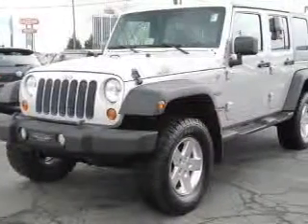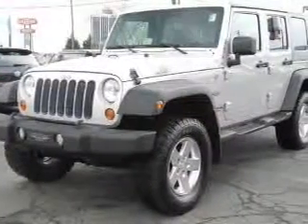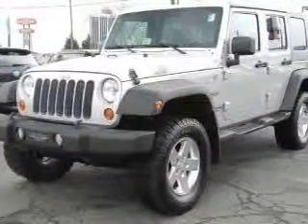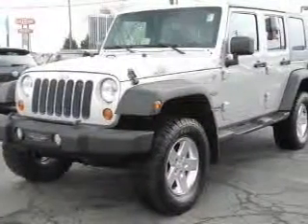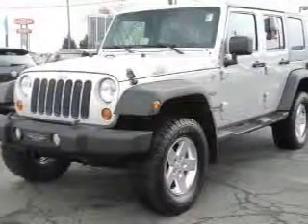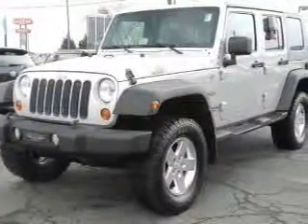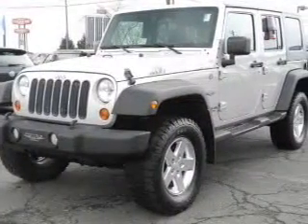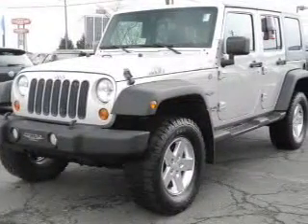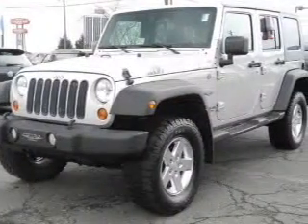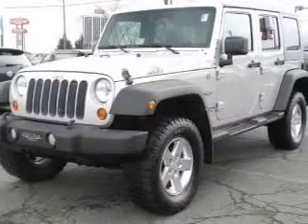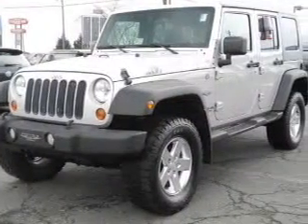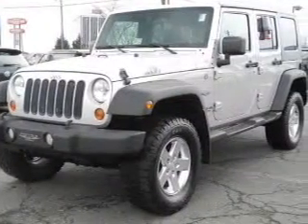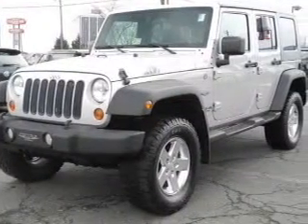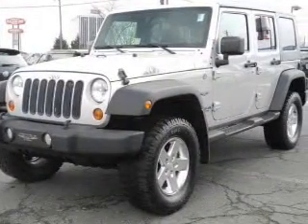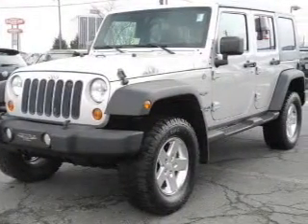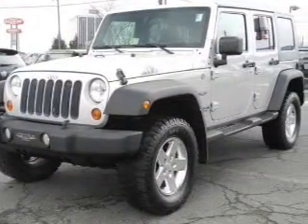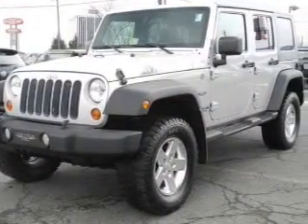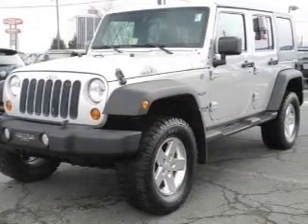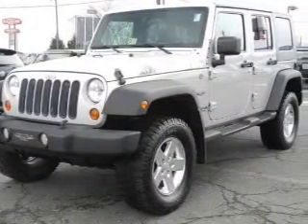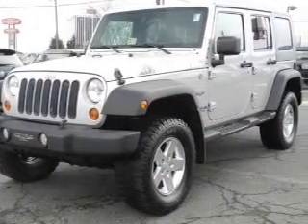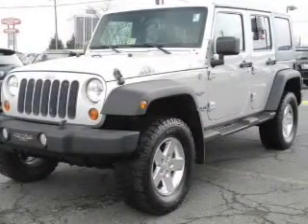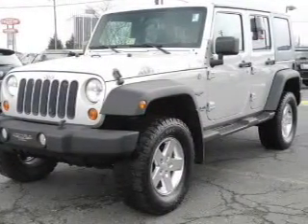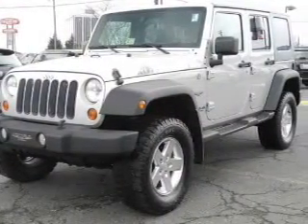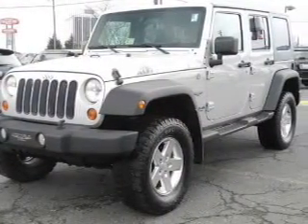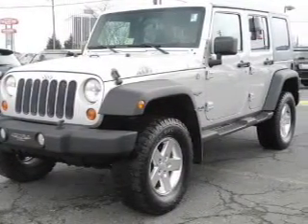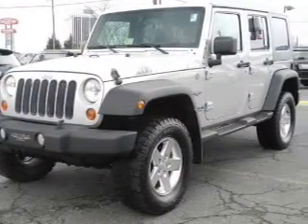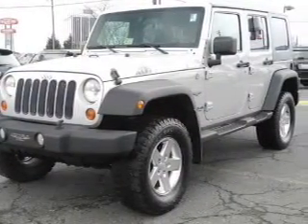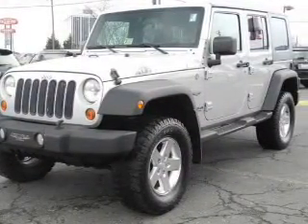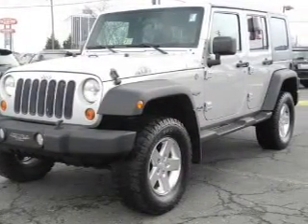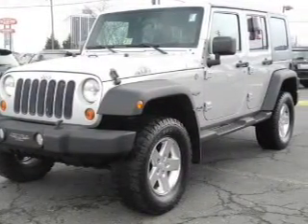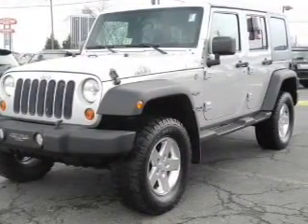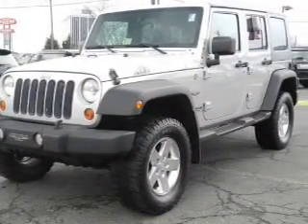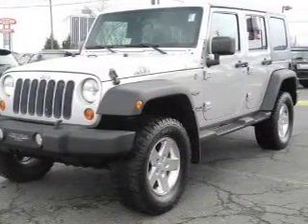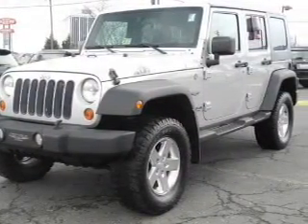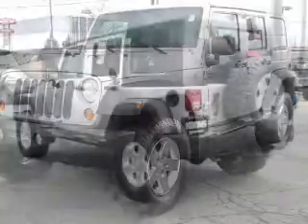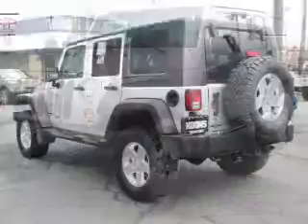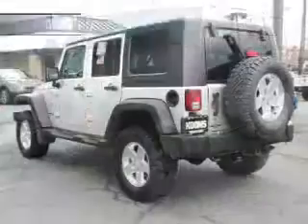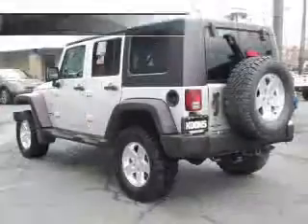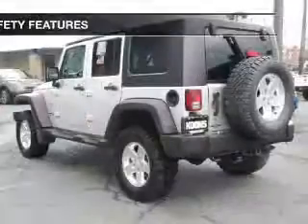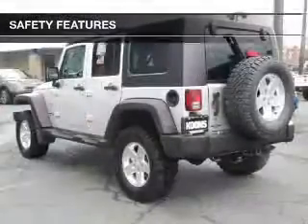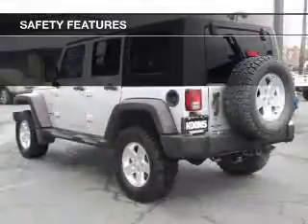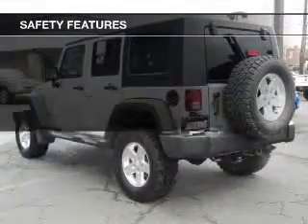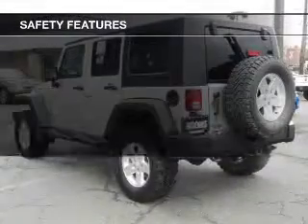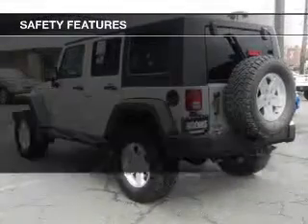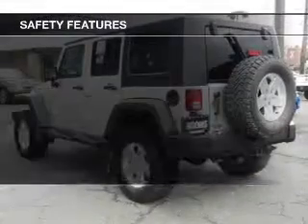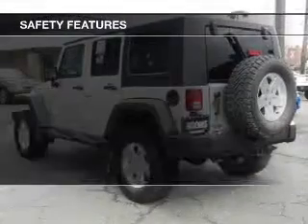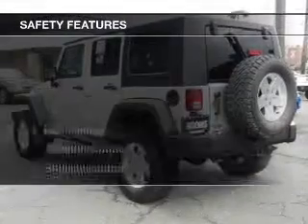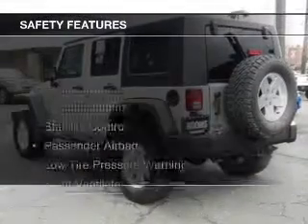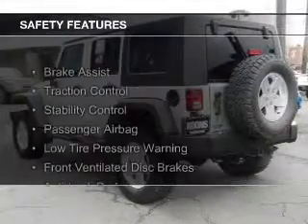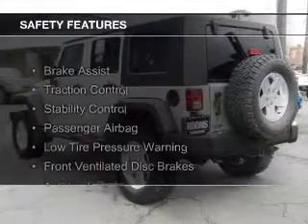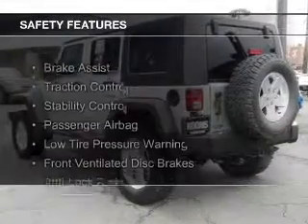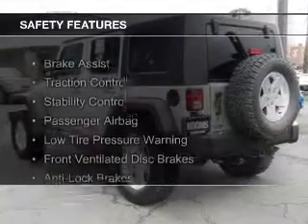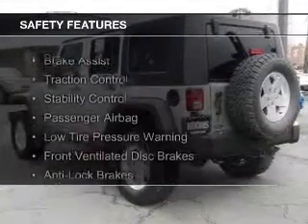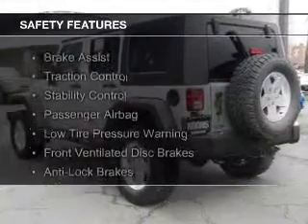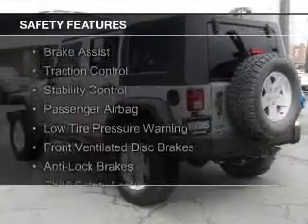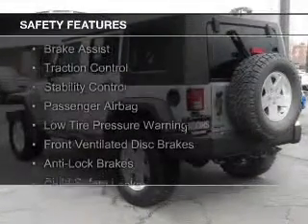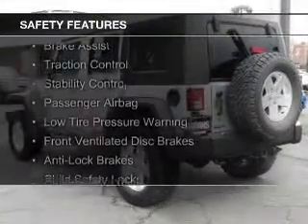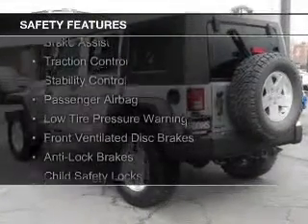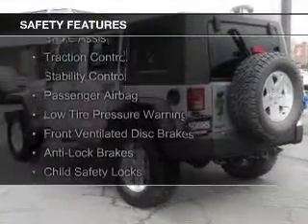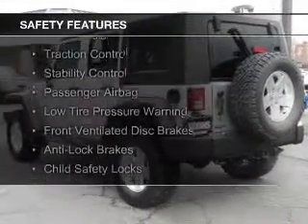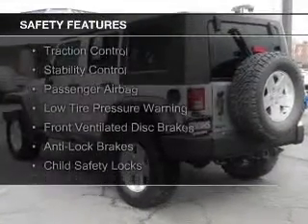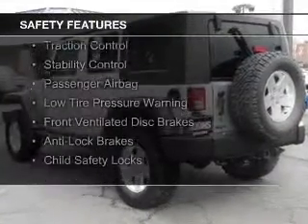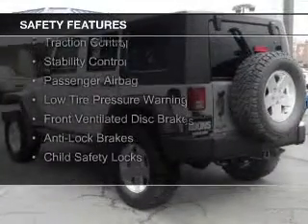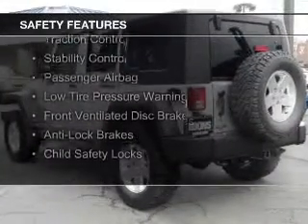Additional features include air conditioning, power steering, and an AM-FM stereo with a CD player. Safety was made a priority with these features.